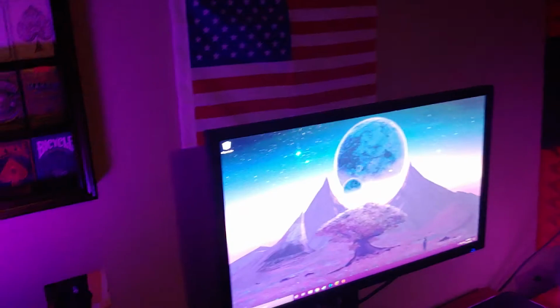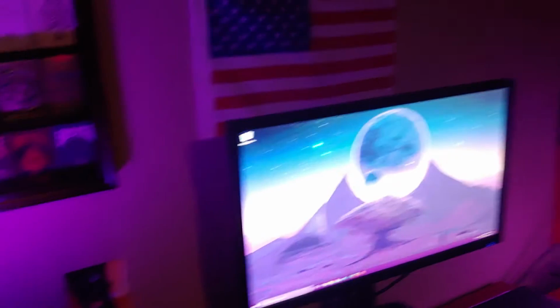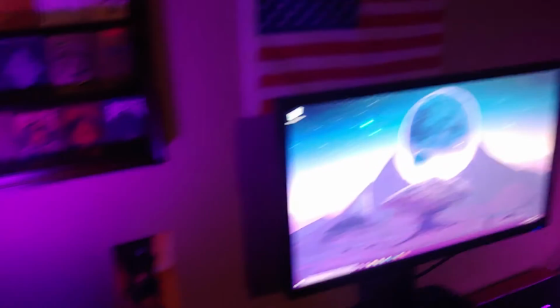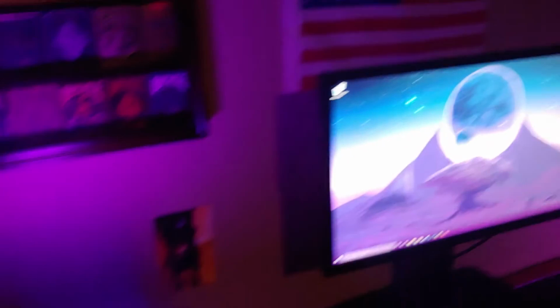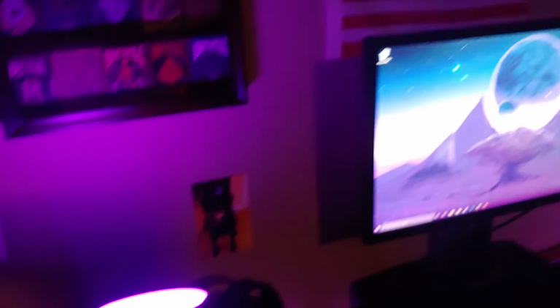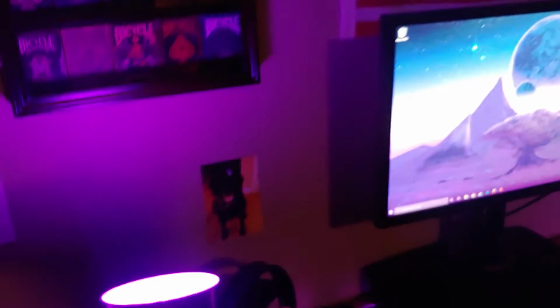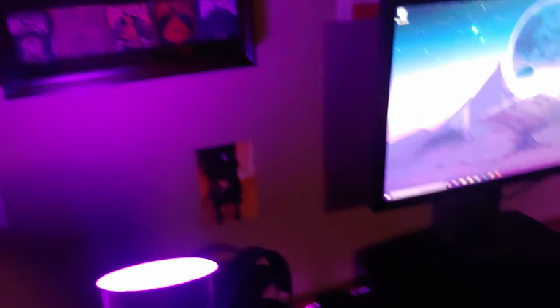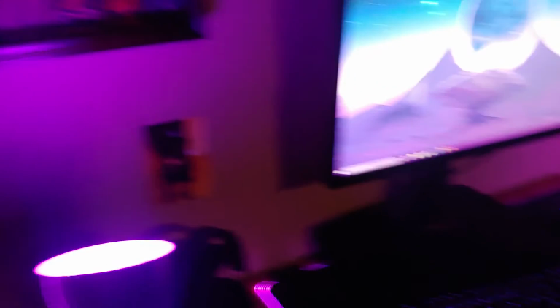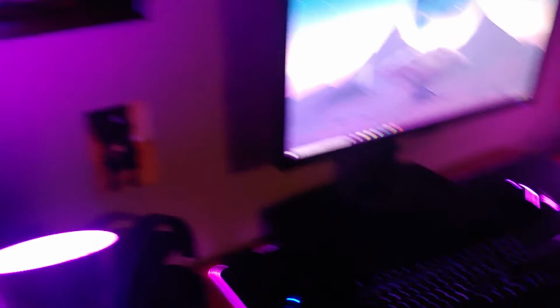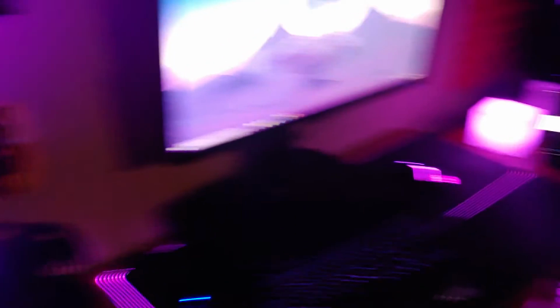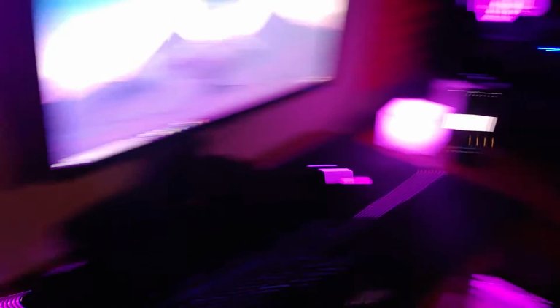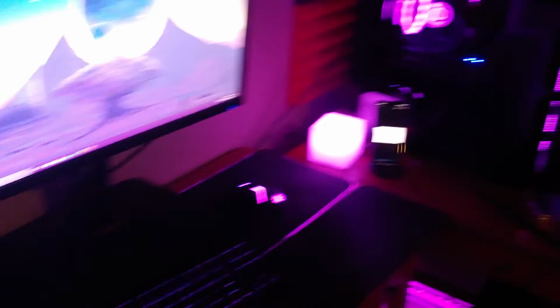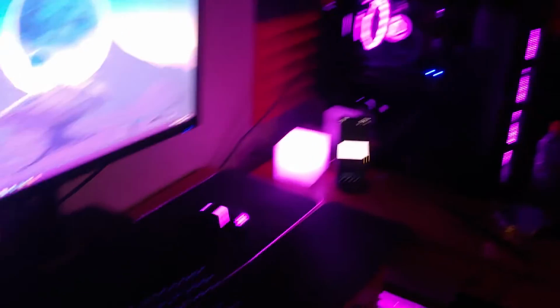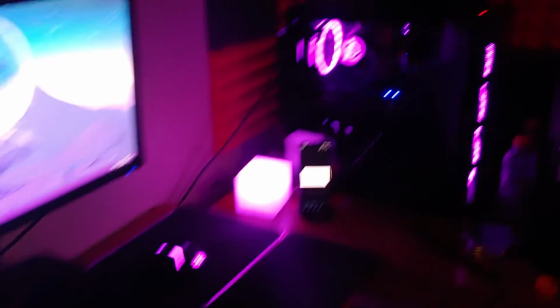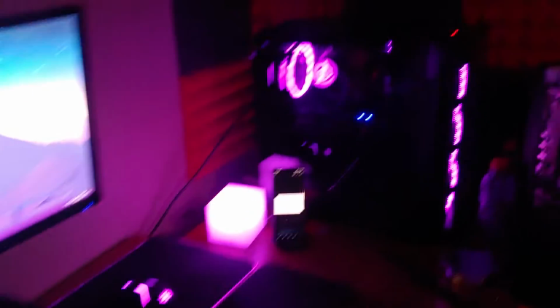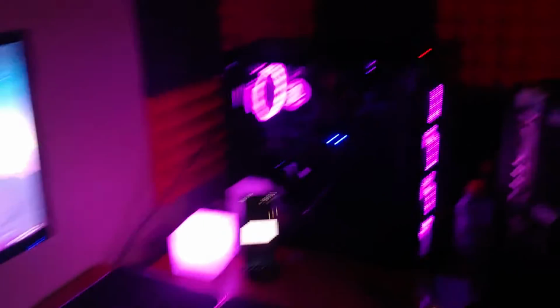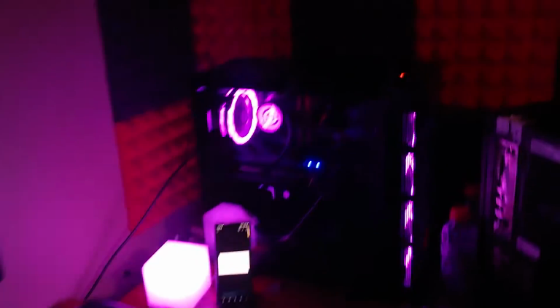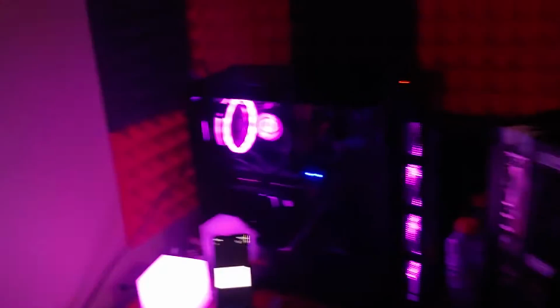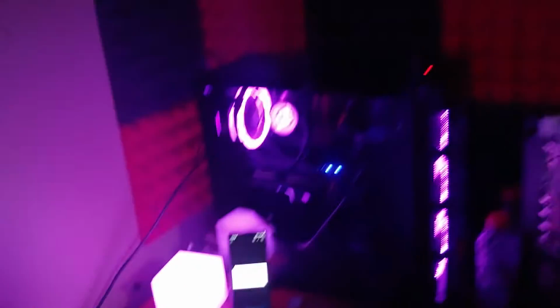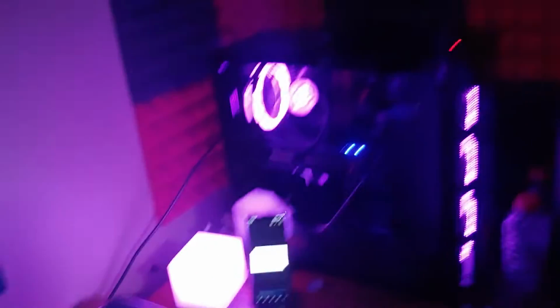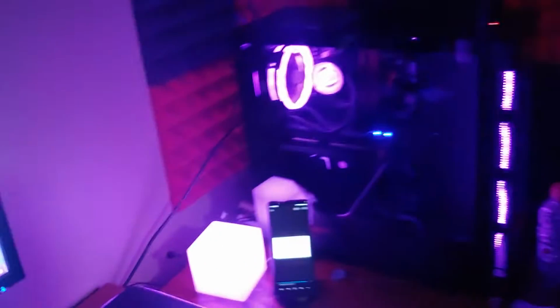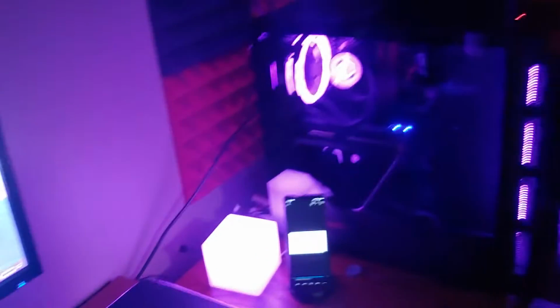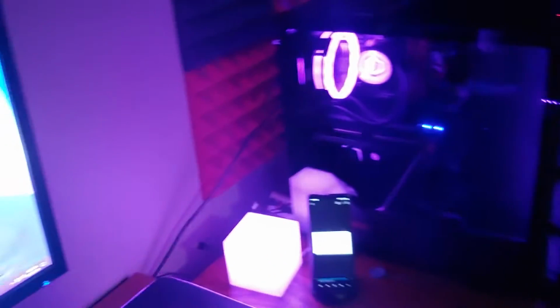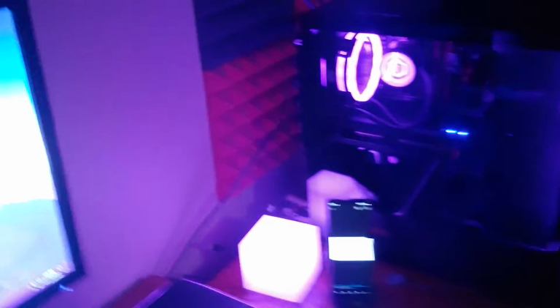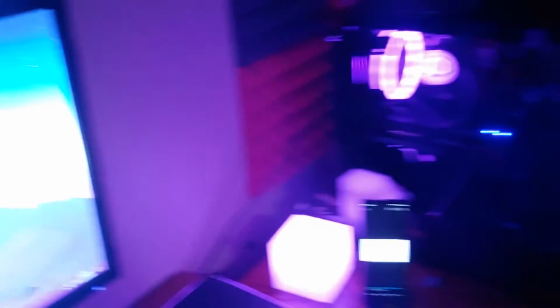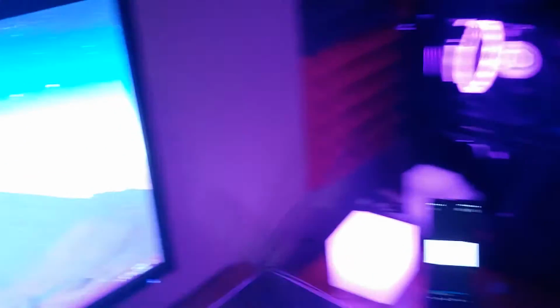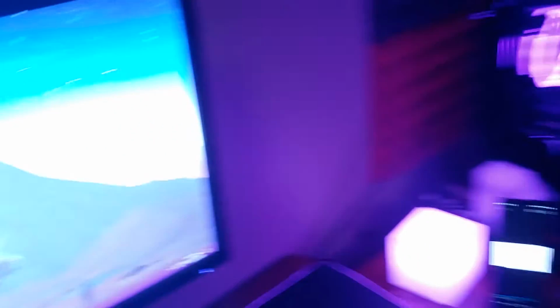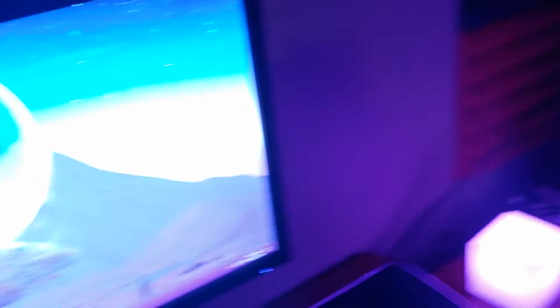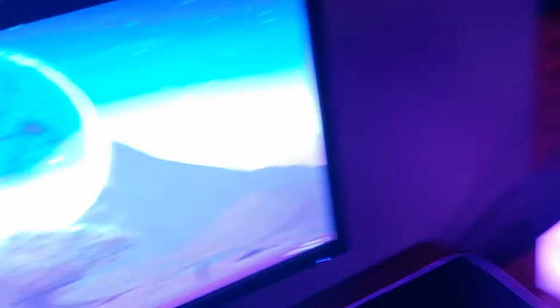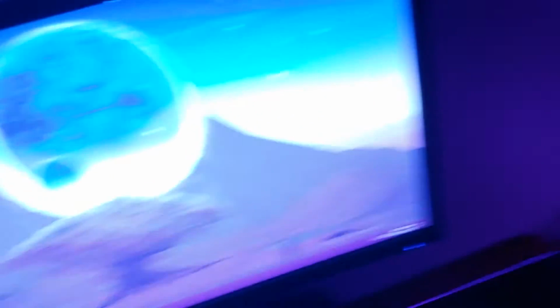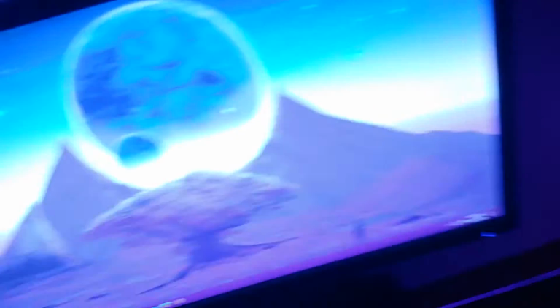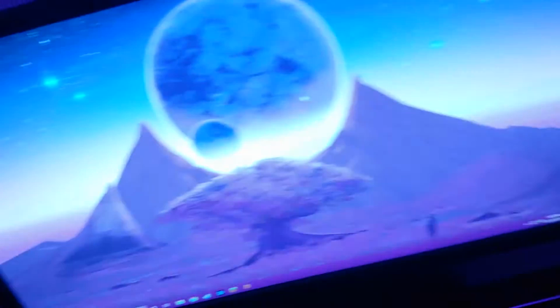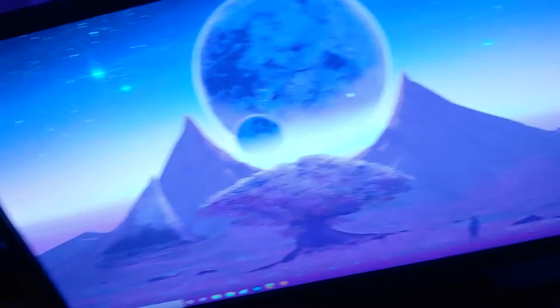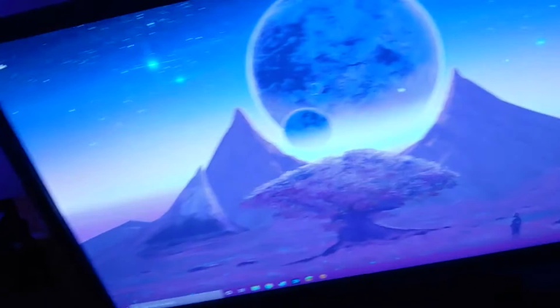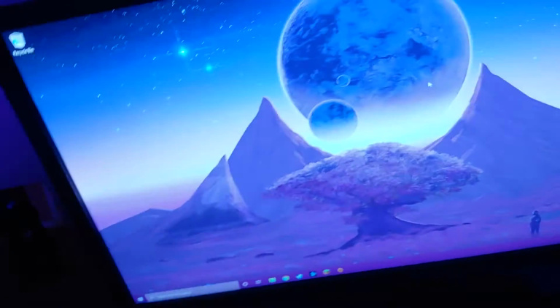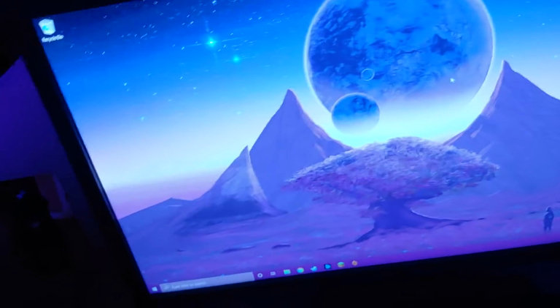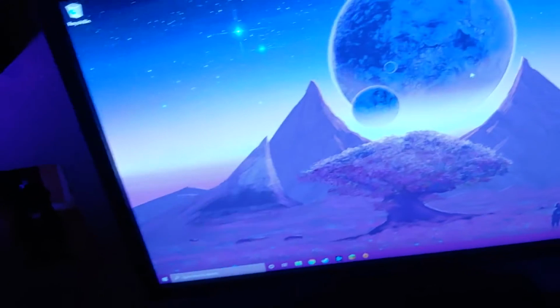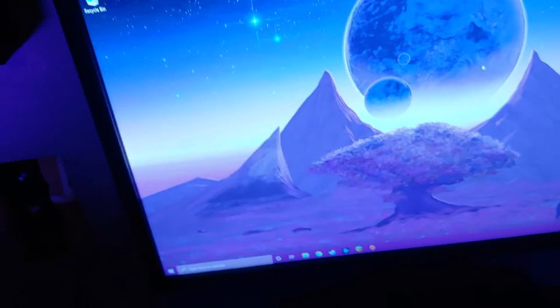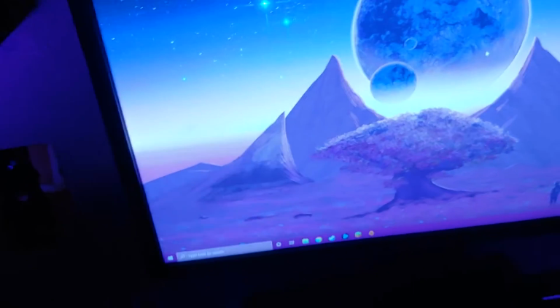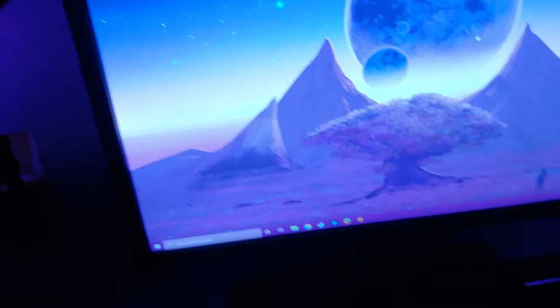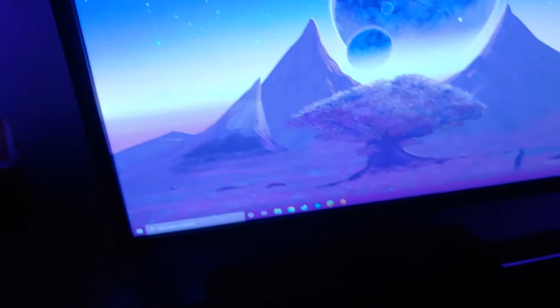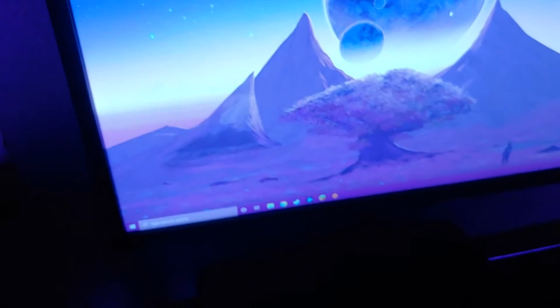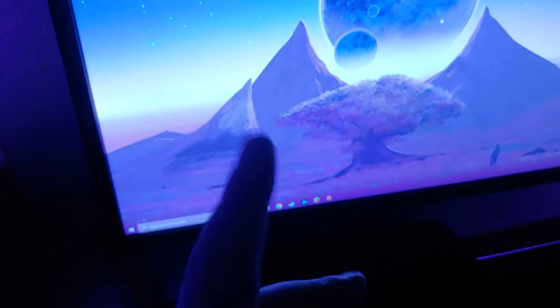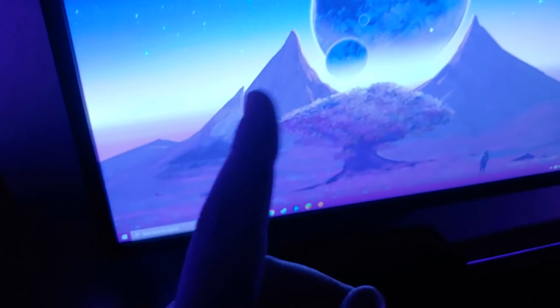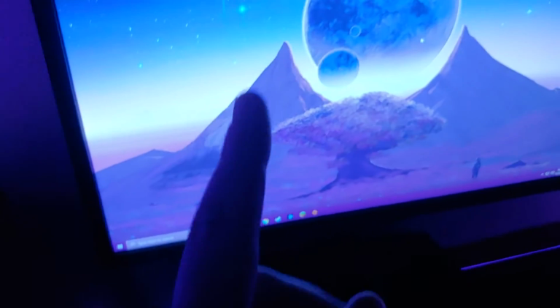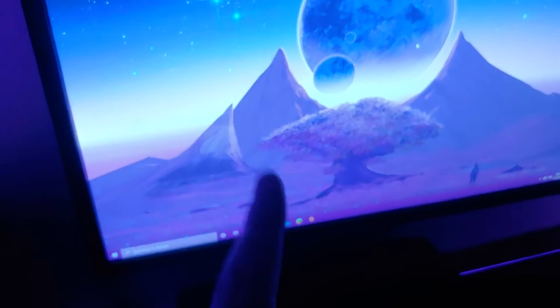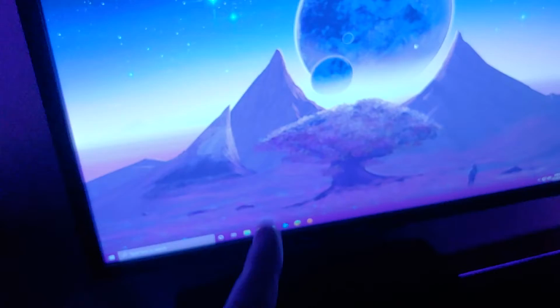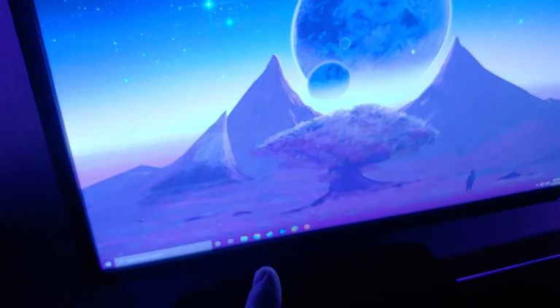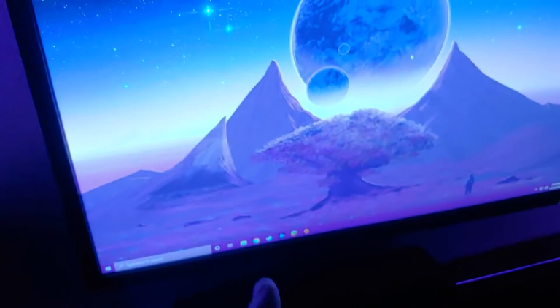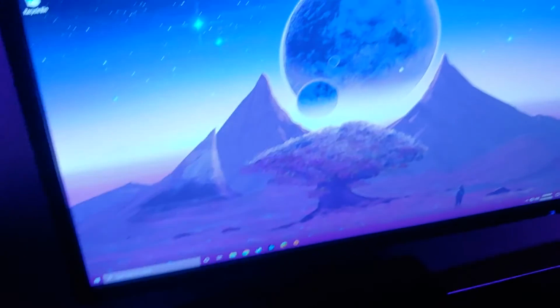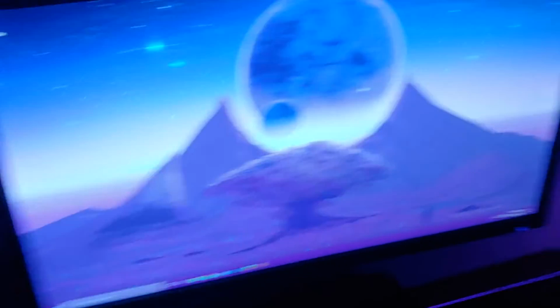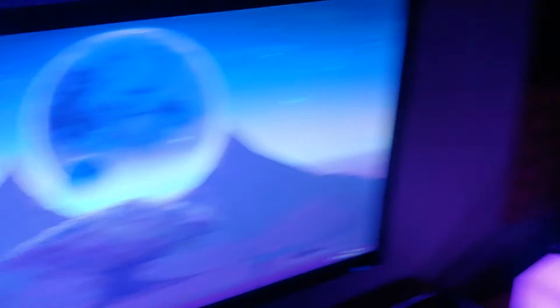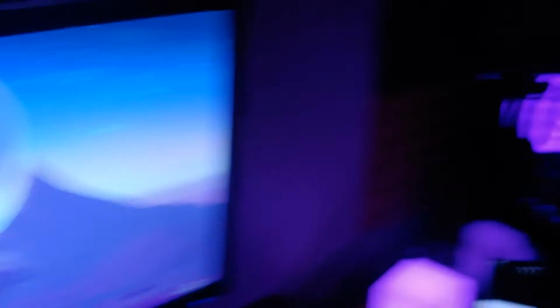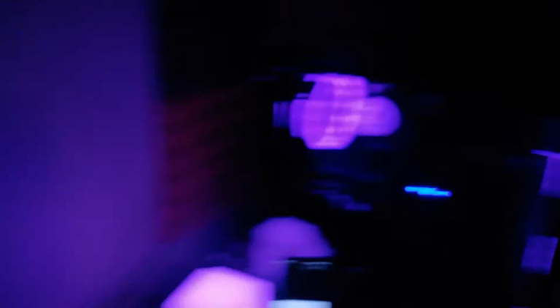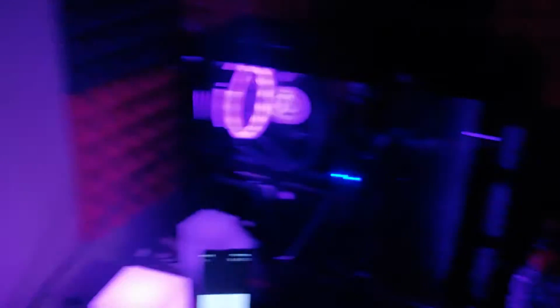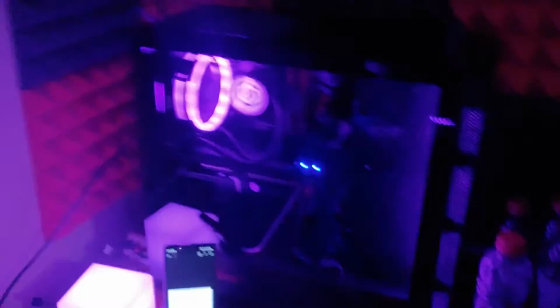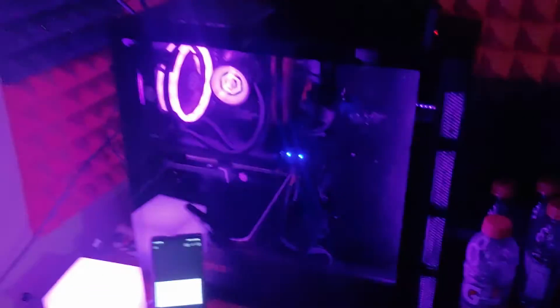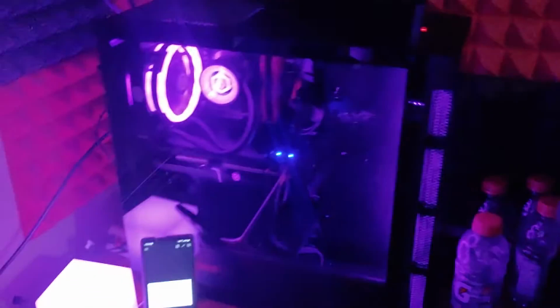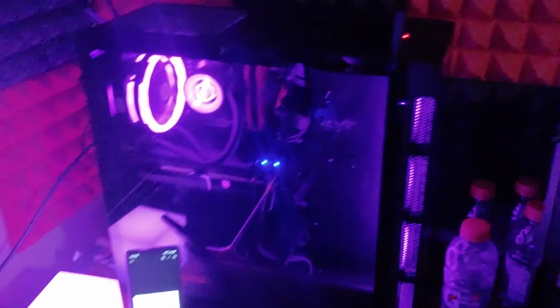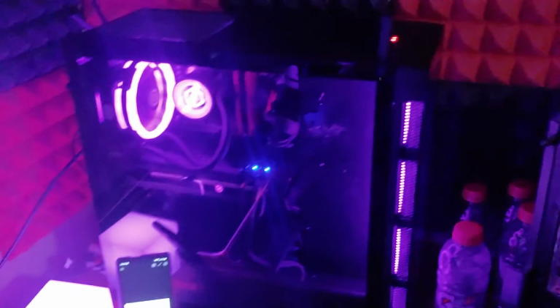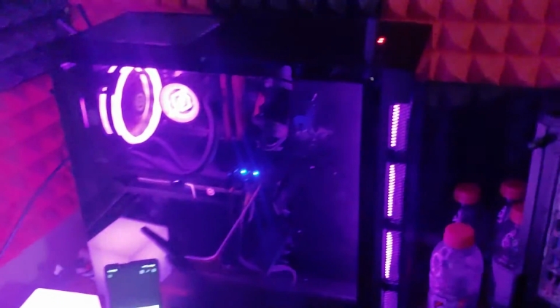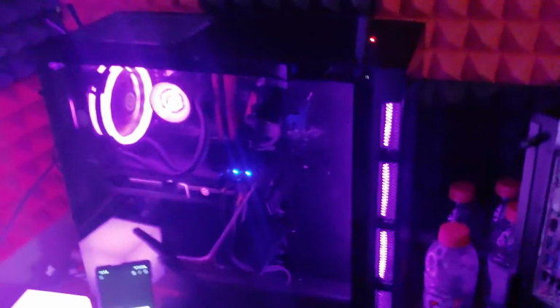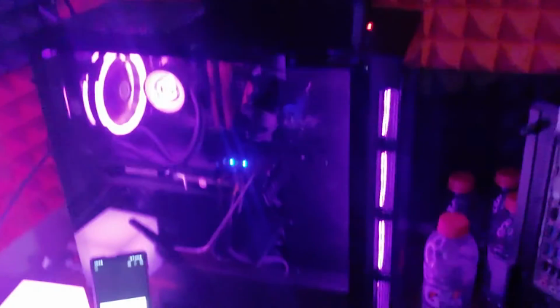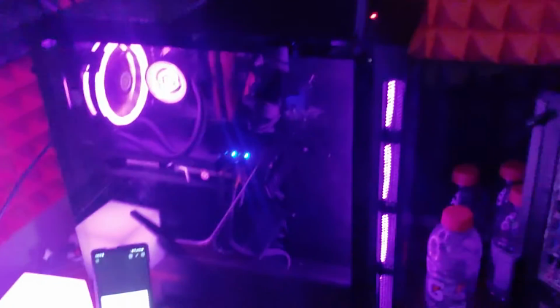Hey there guys, just a super quick video here. Sorry about the dirty room and all that, but I was having a big problem with my new computer here.